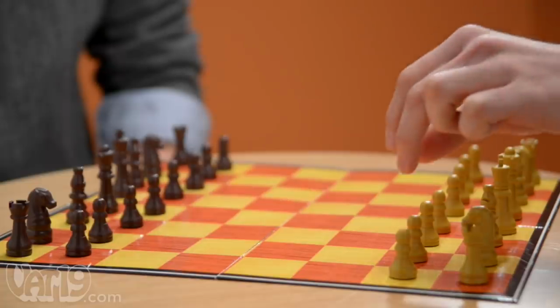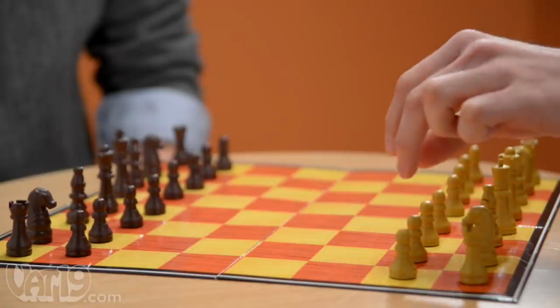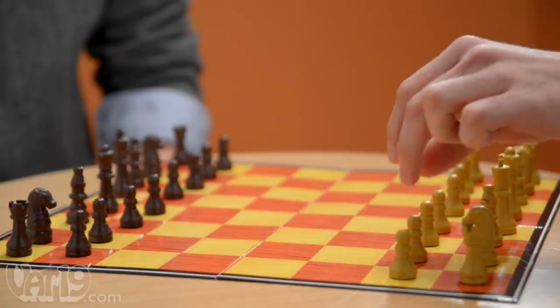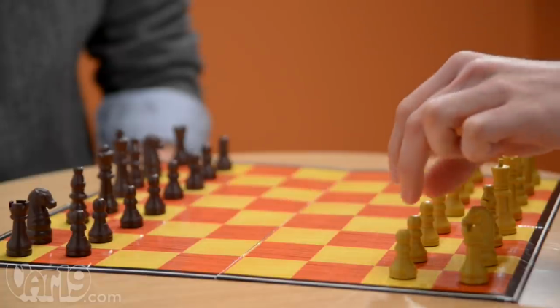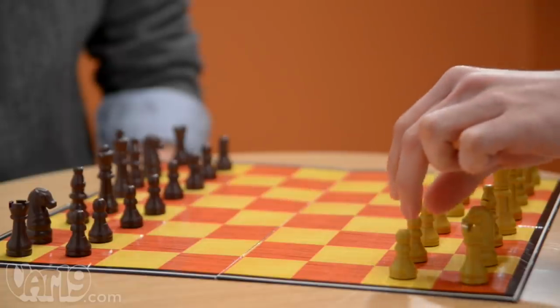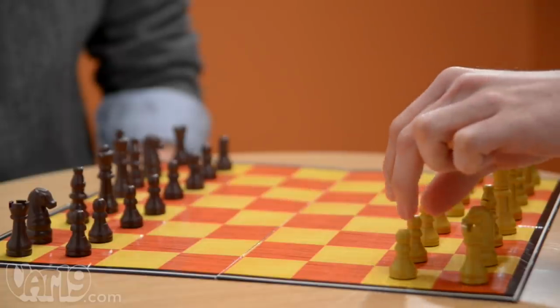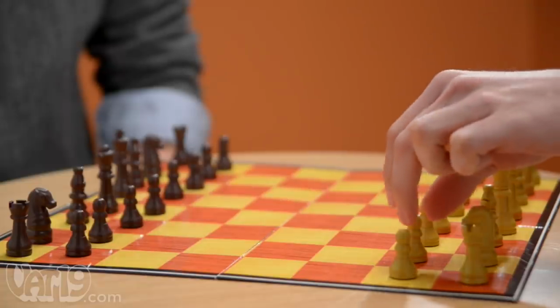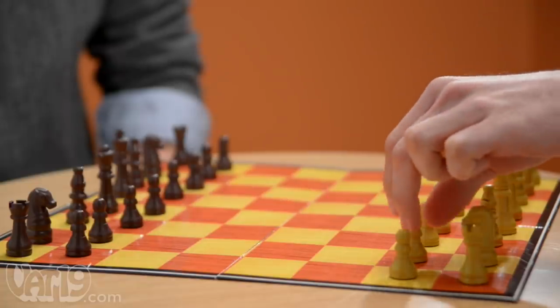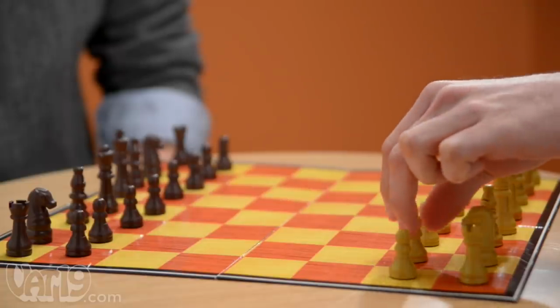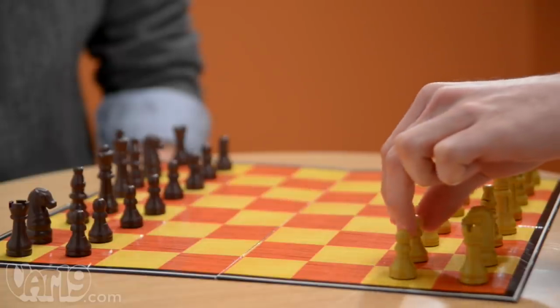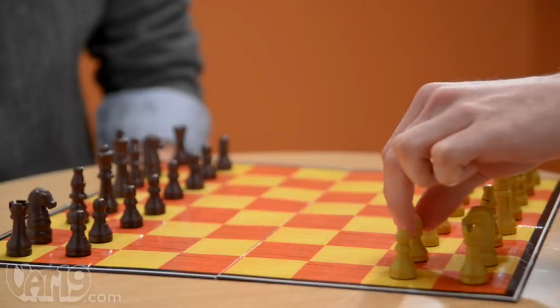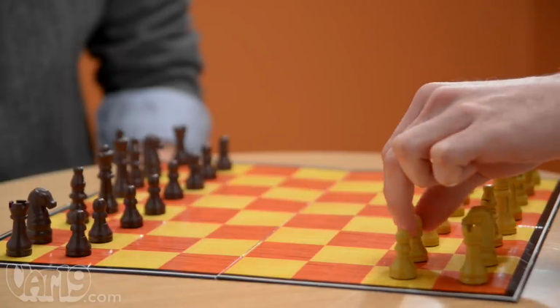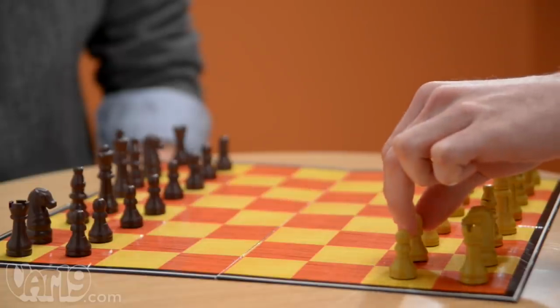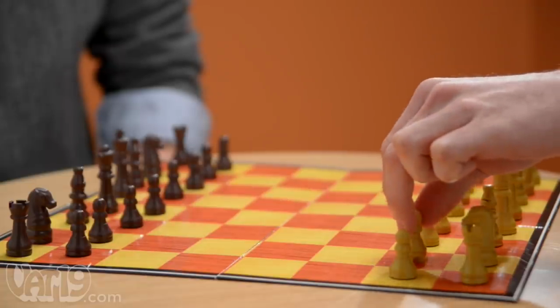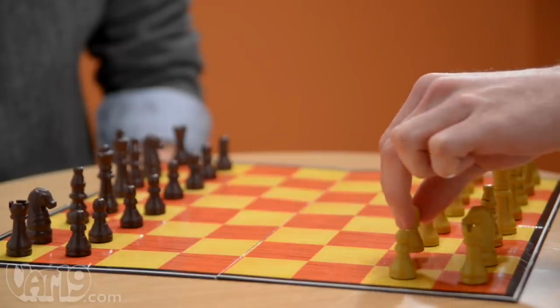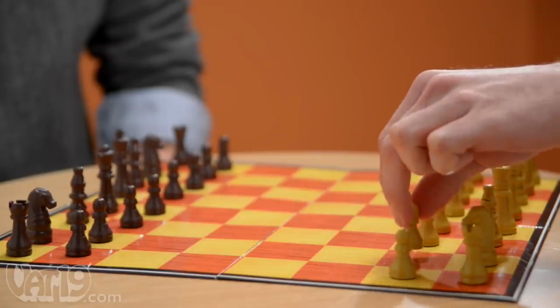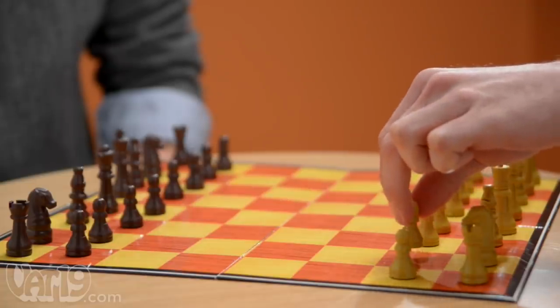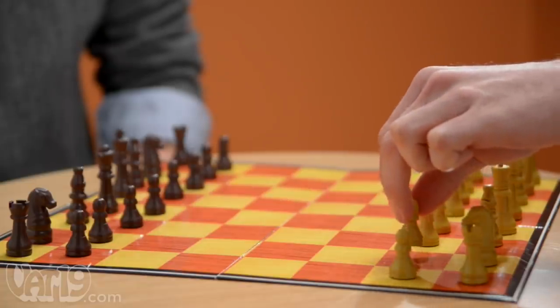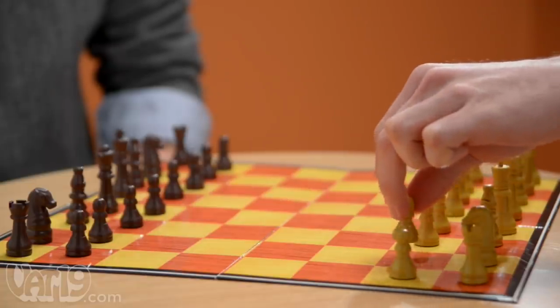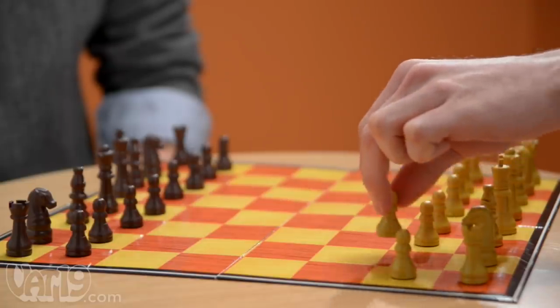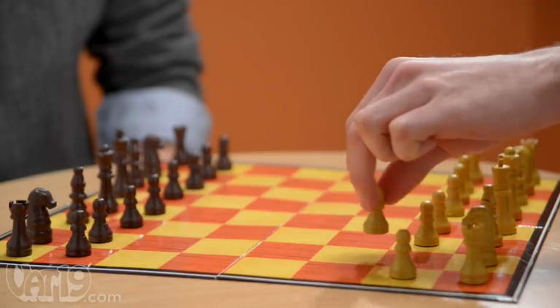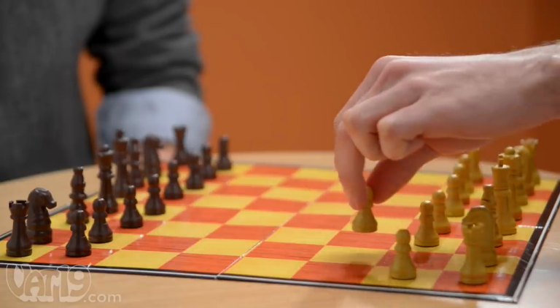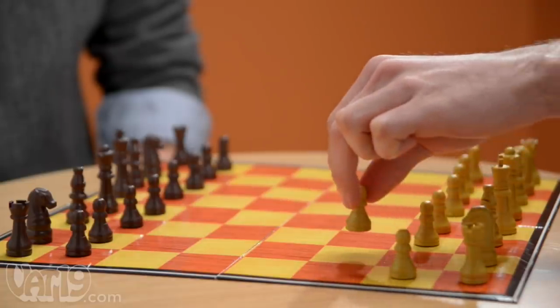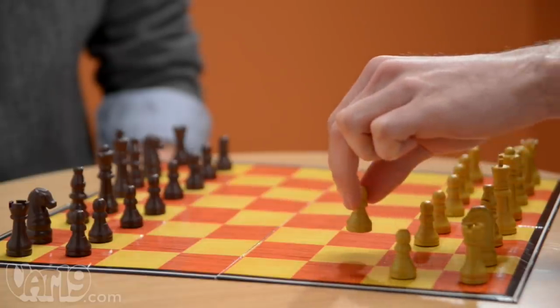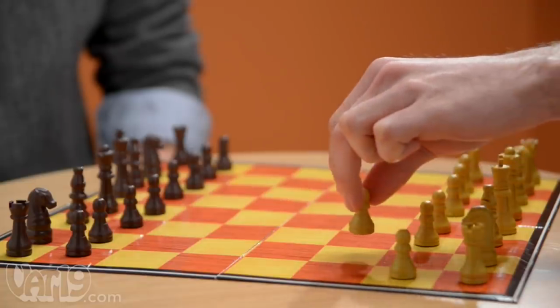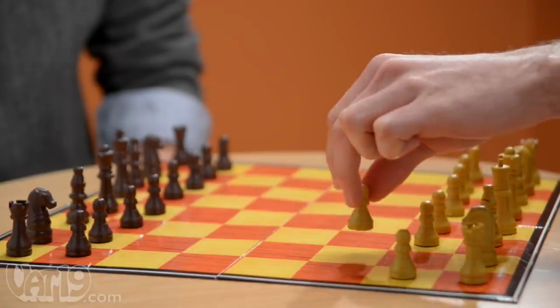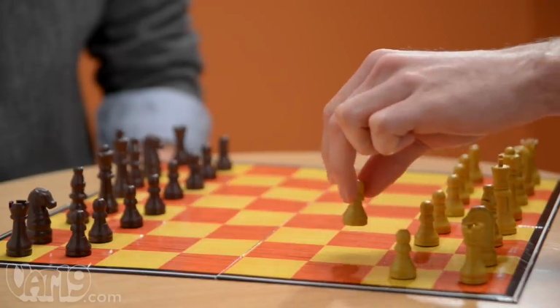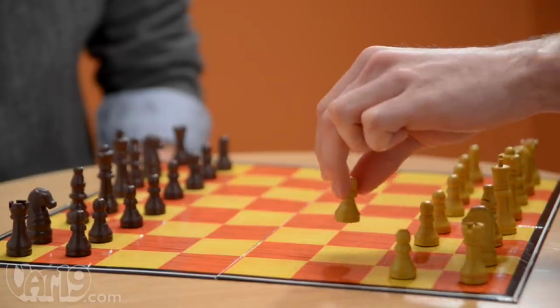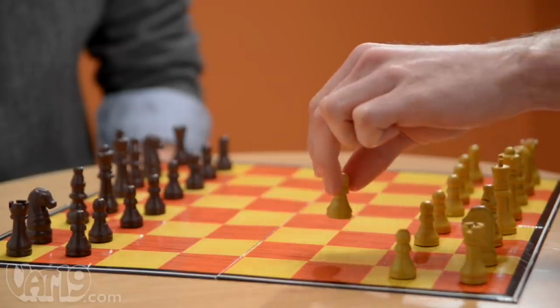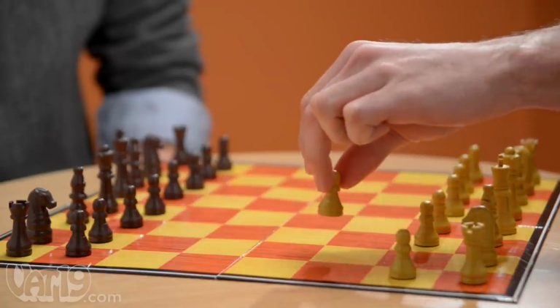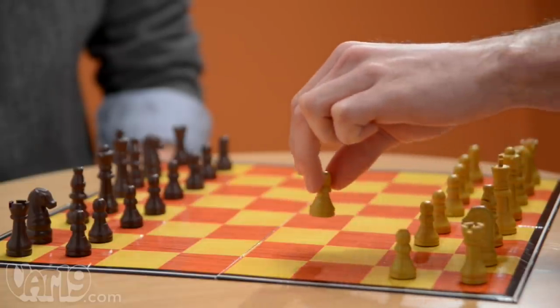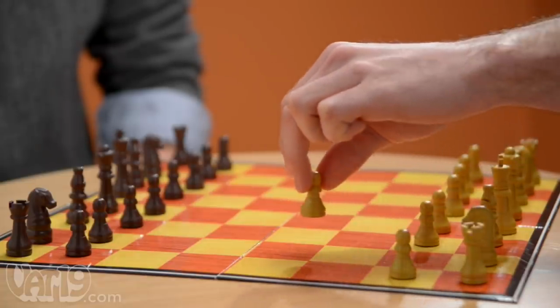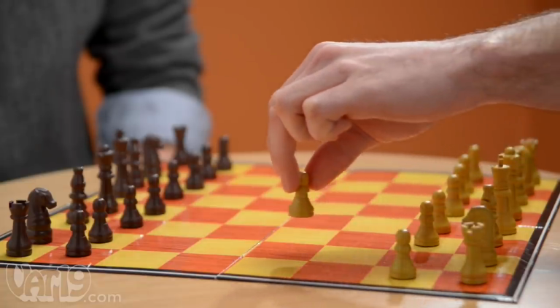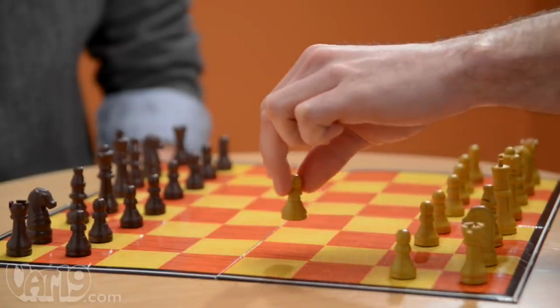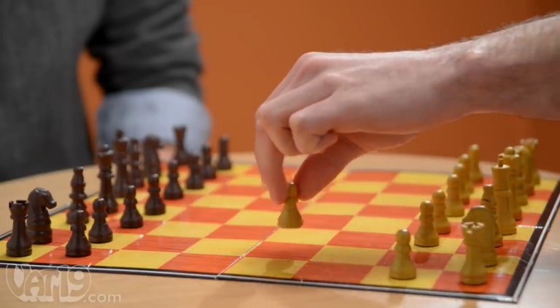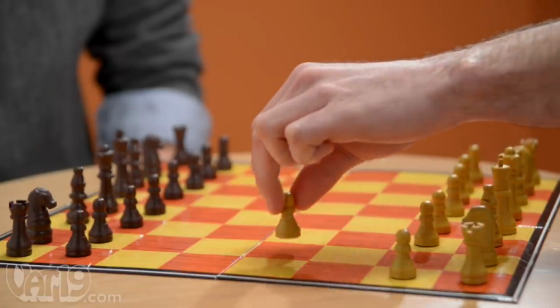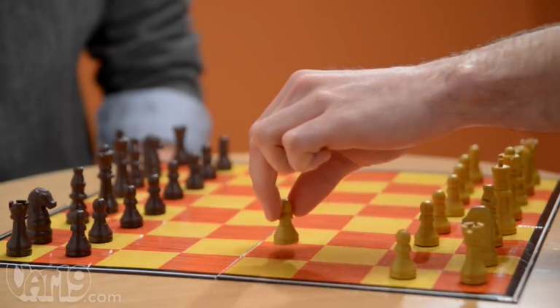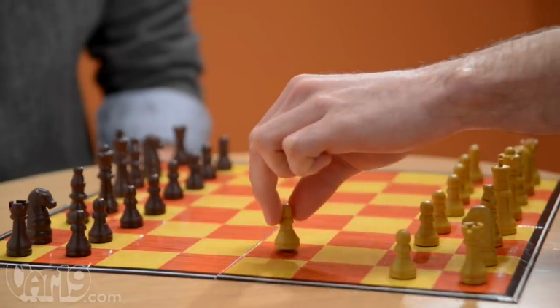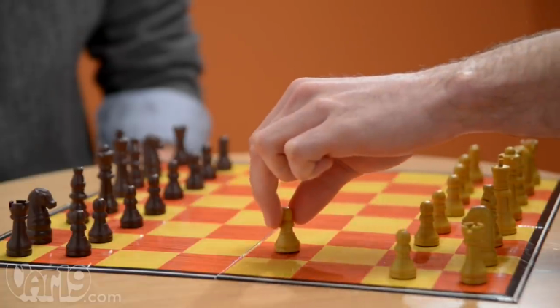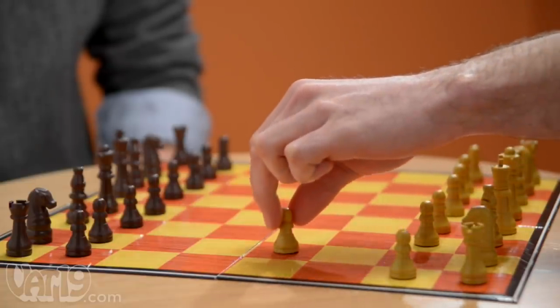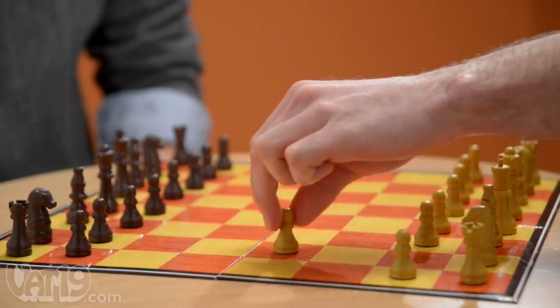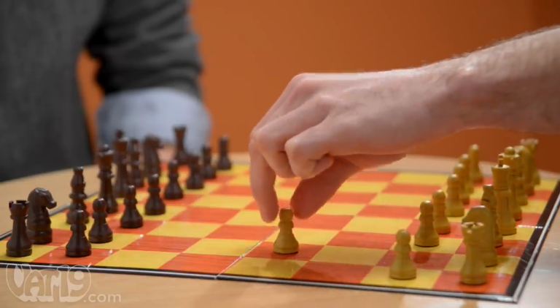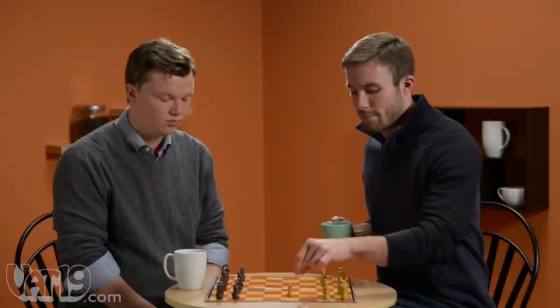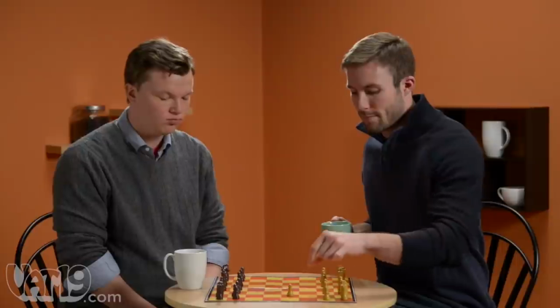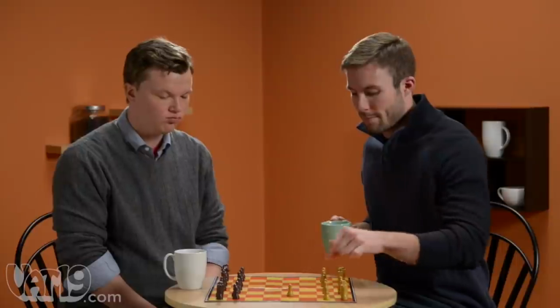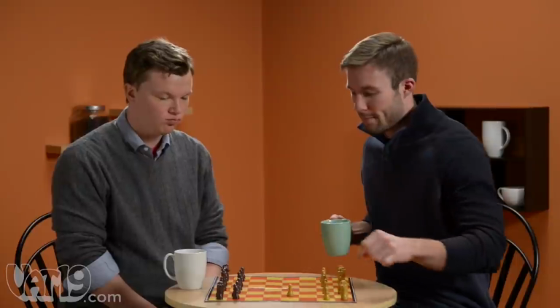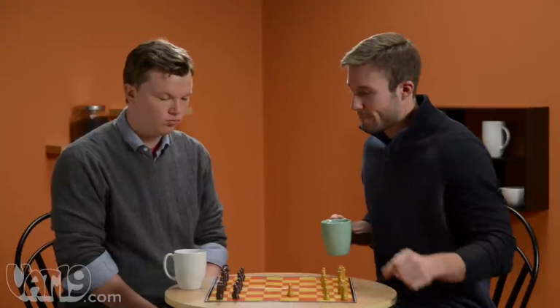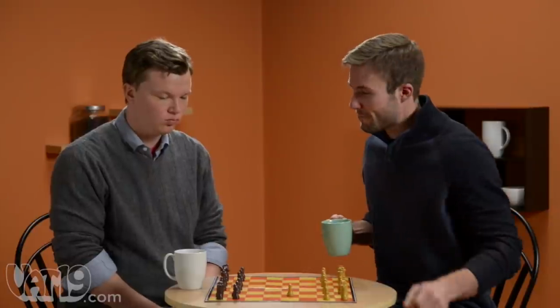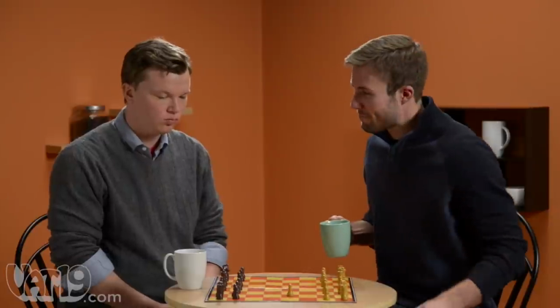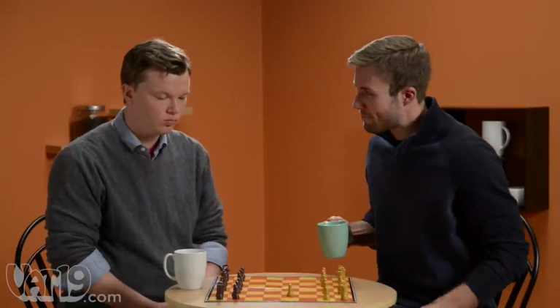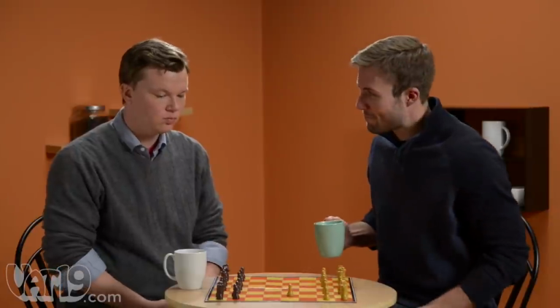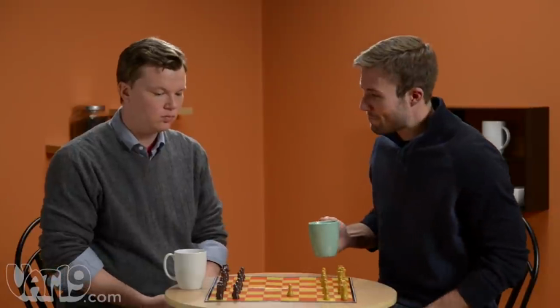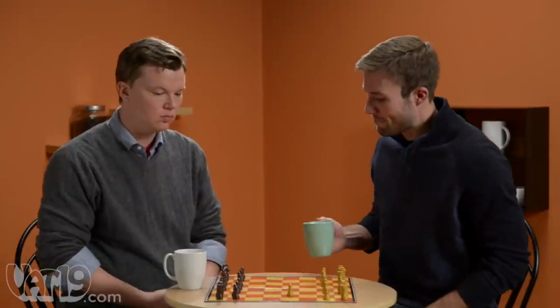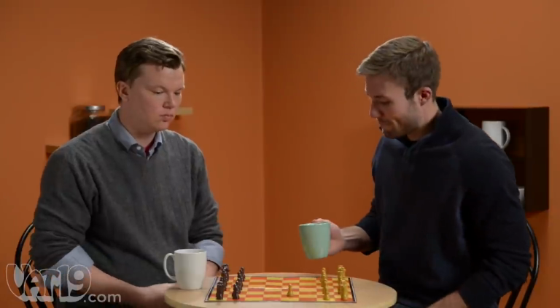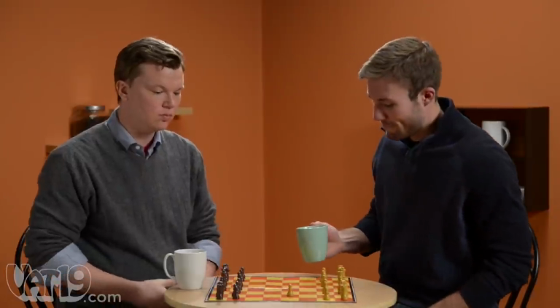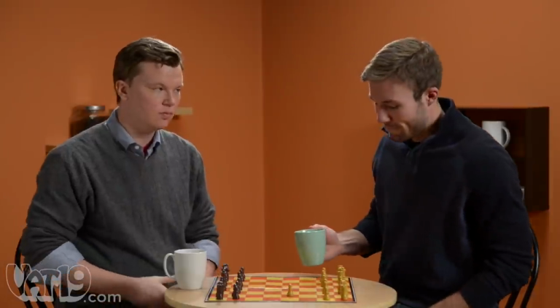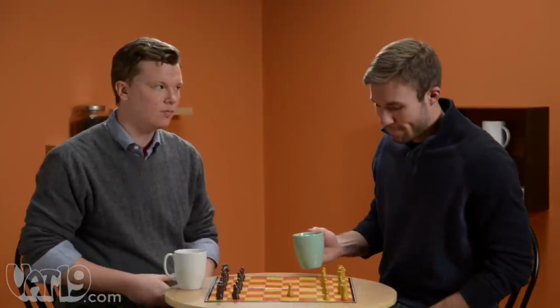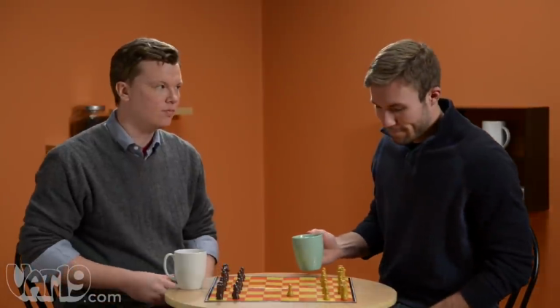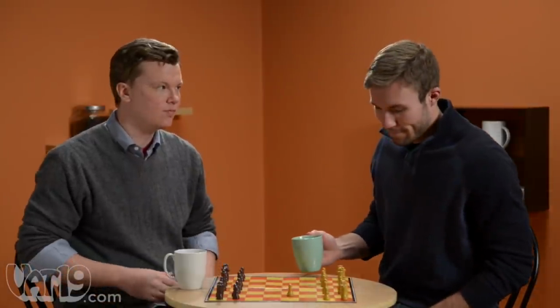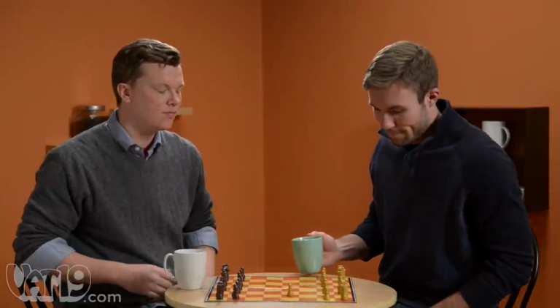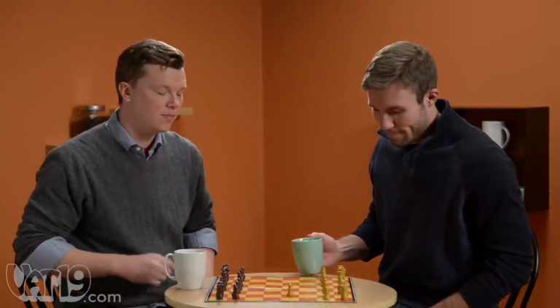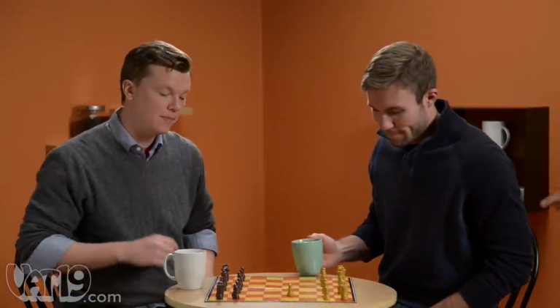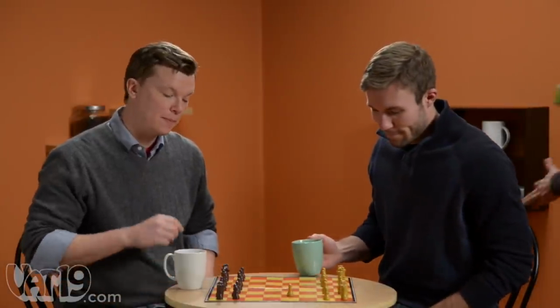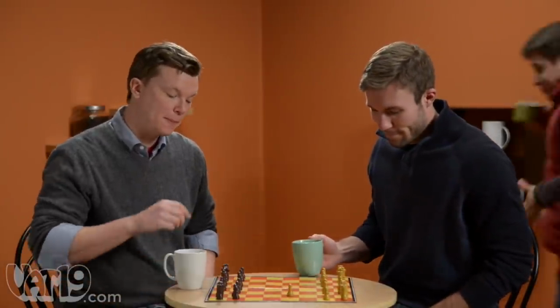Chess, an elegant game popular the world over — challenging, strategy-filled, and meant for two players.